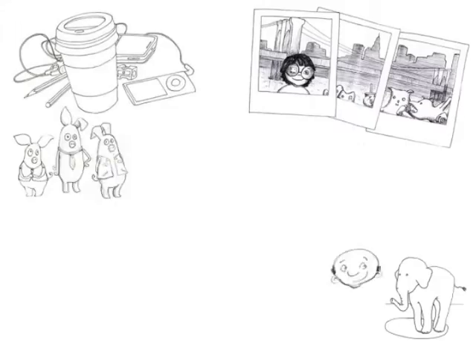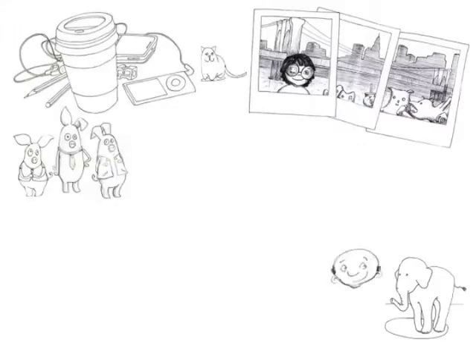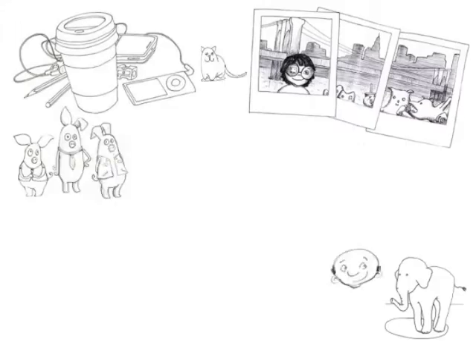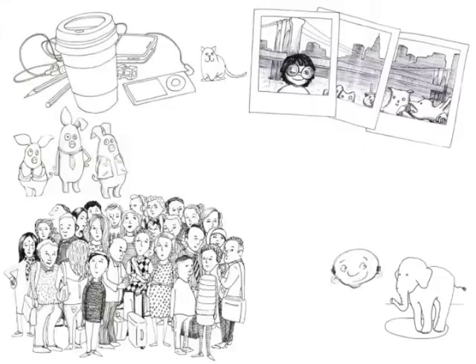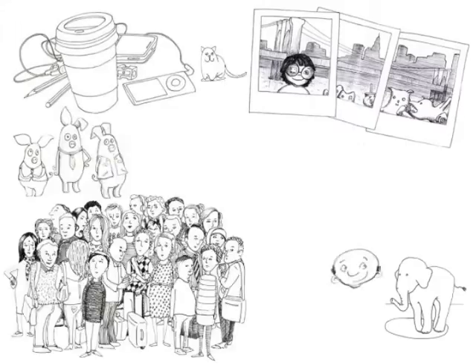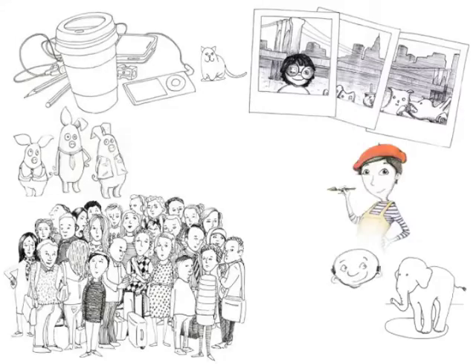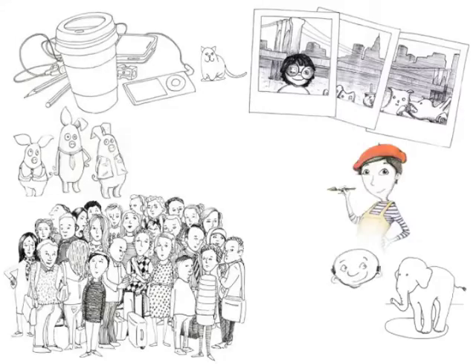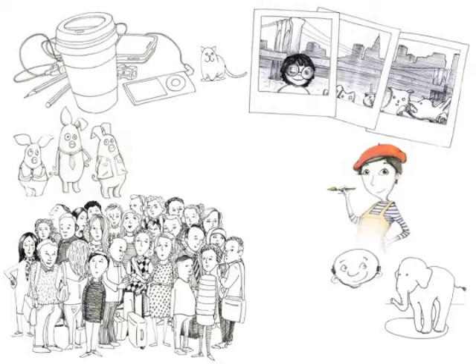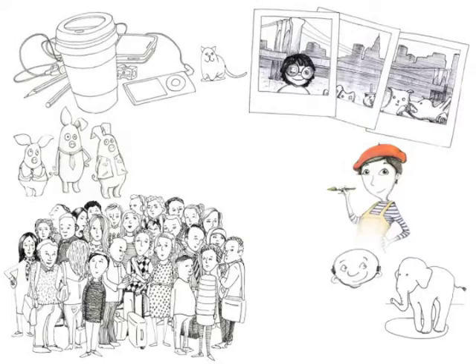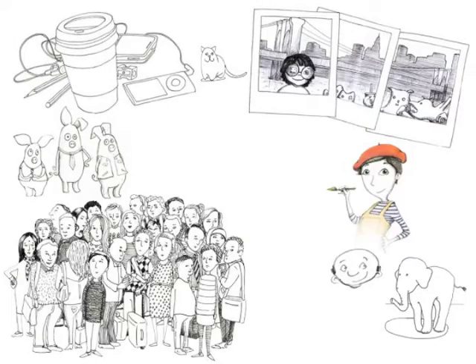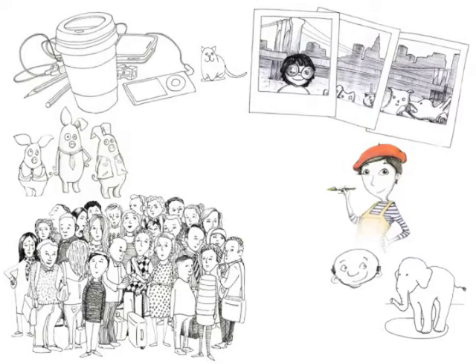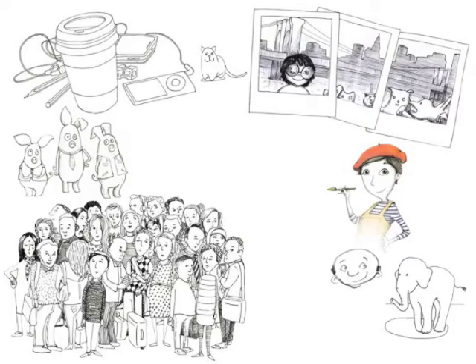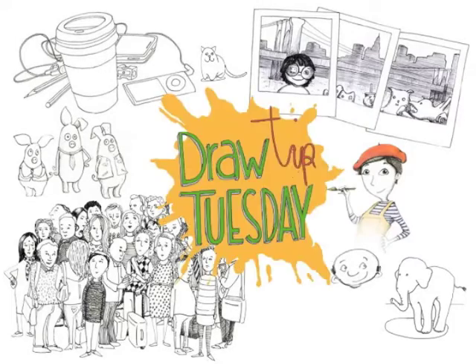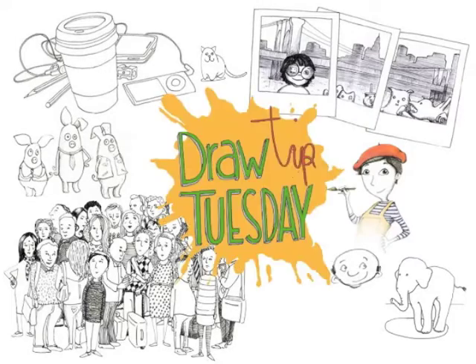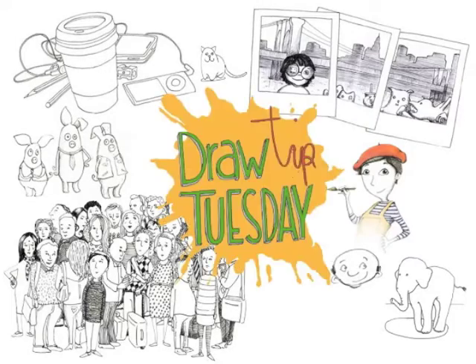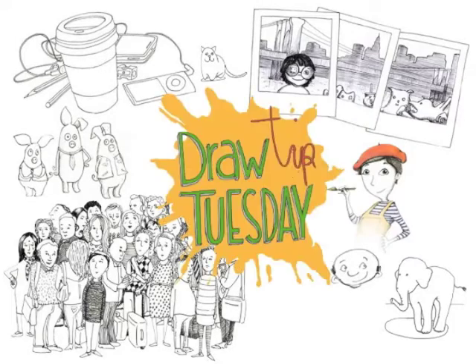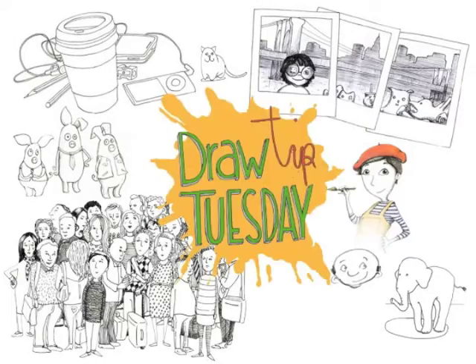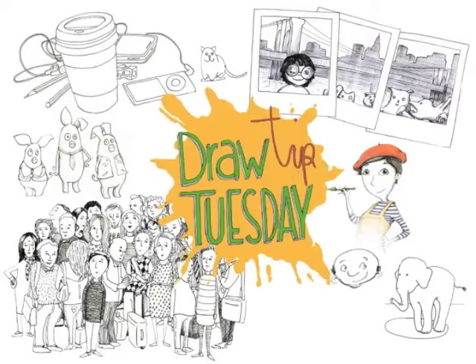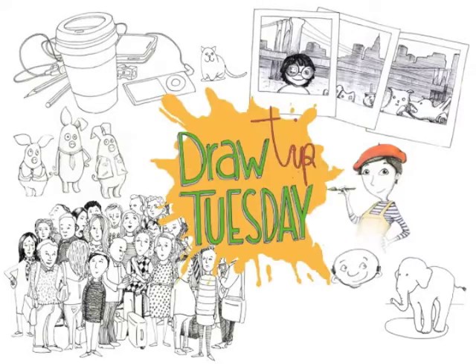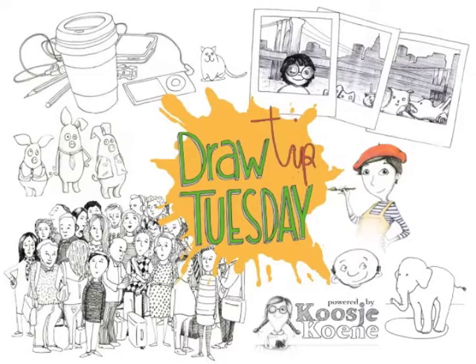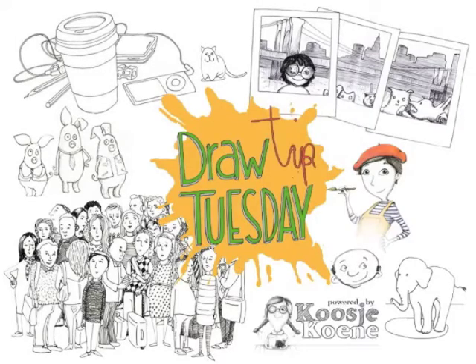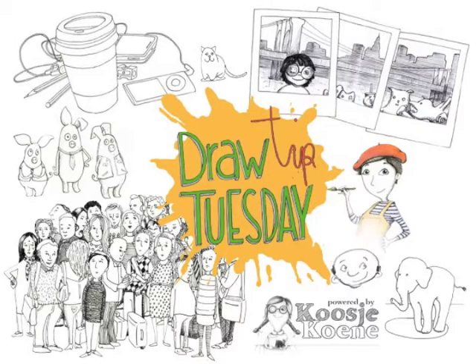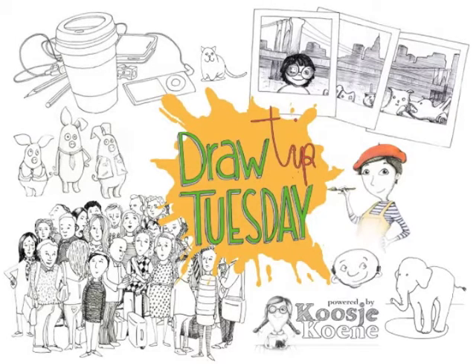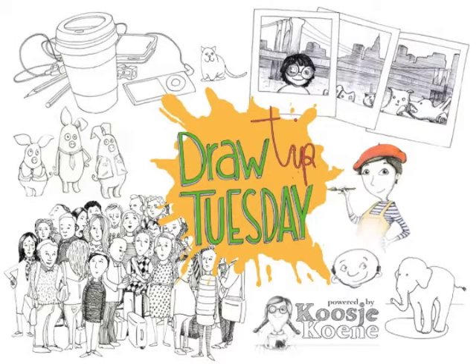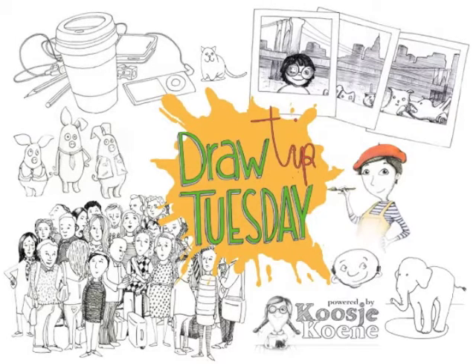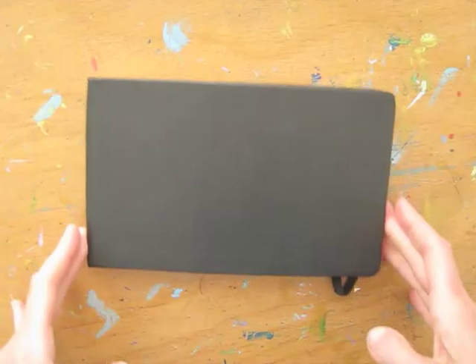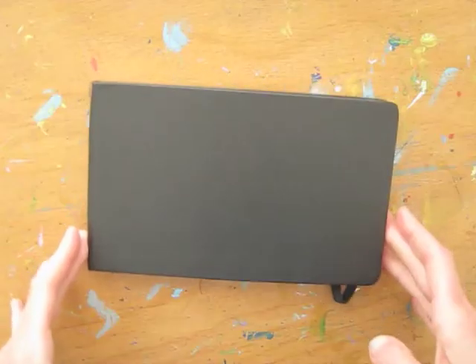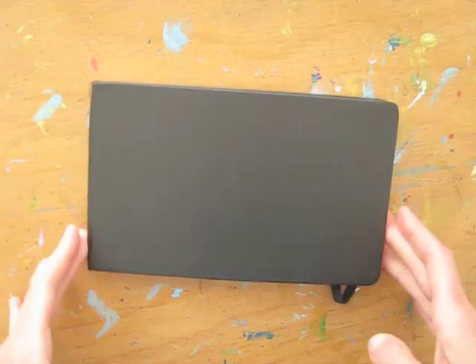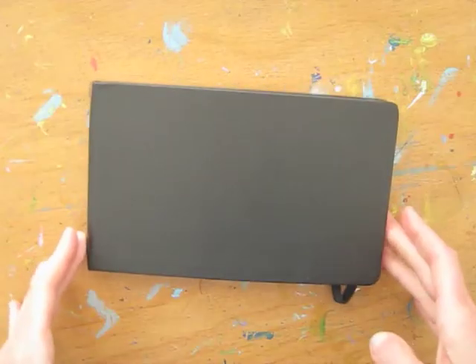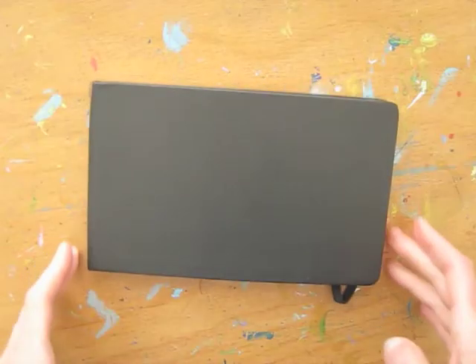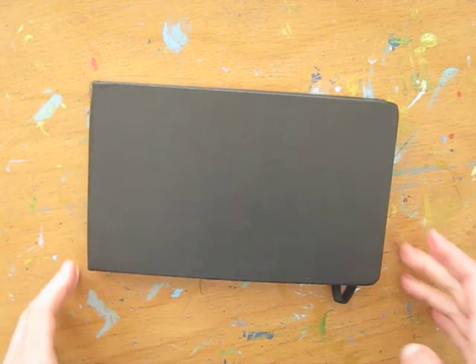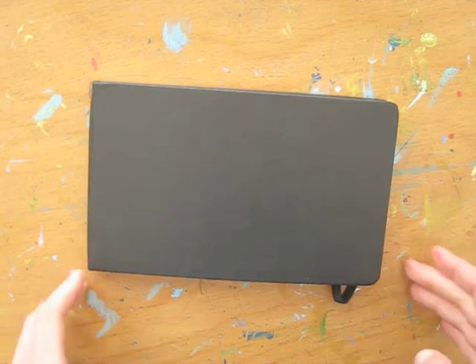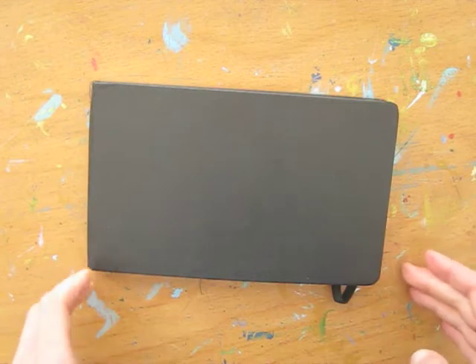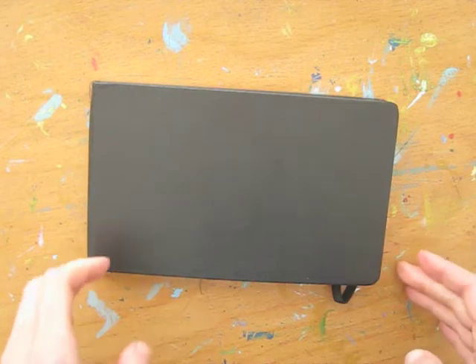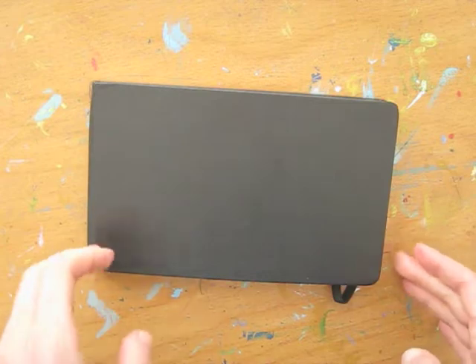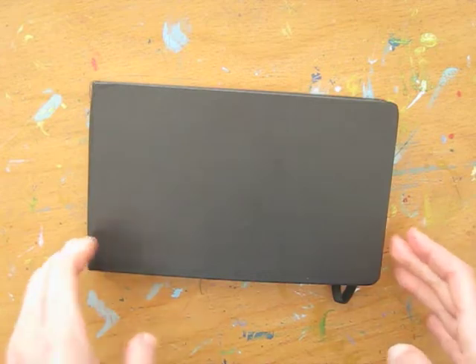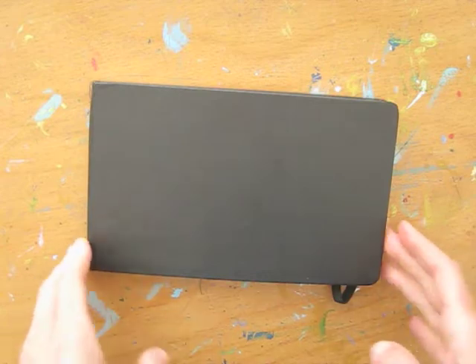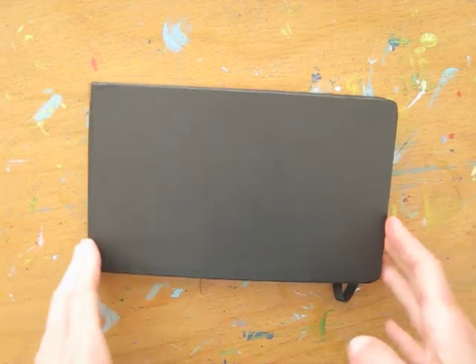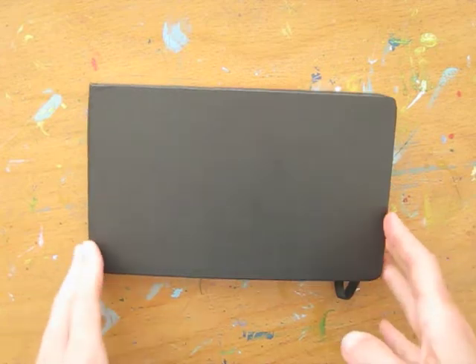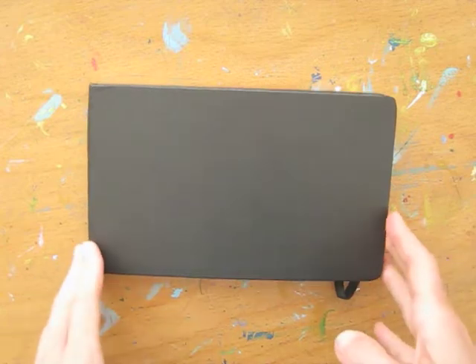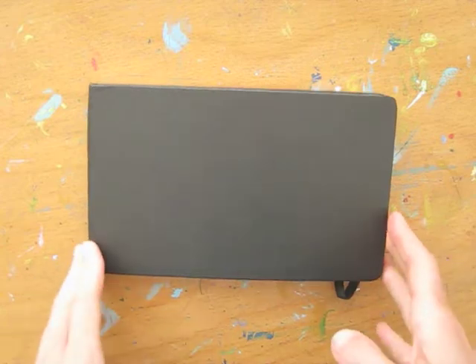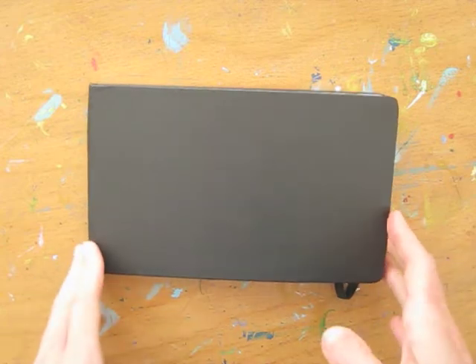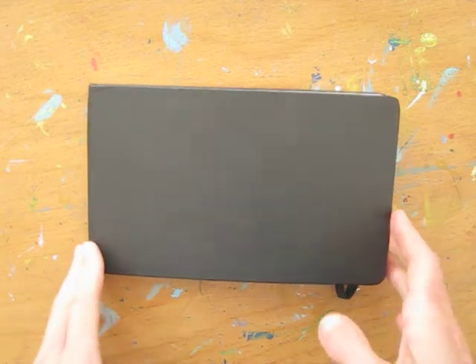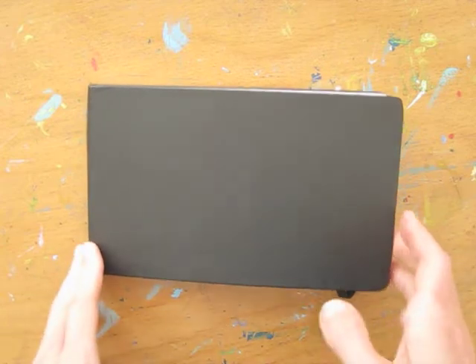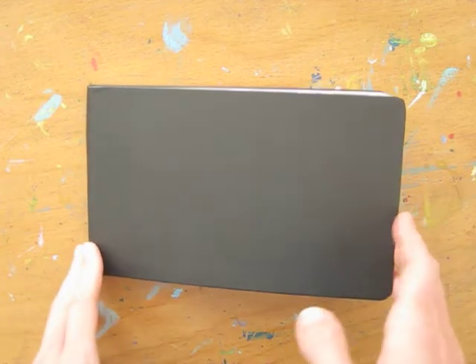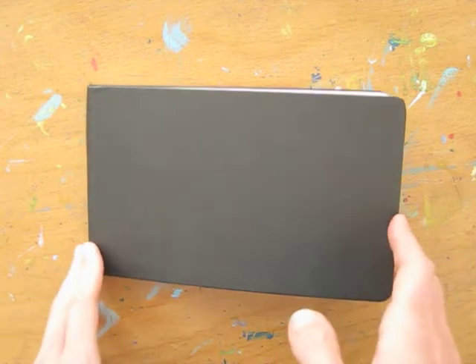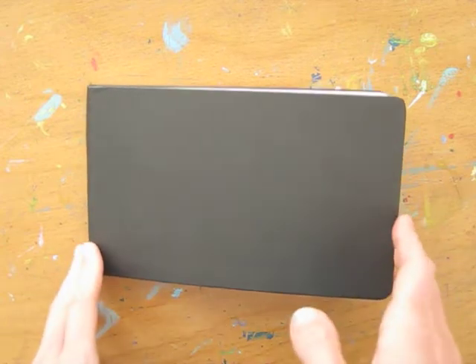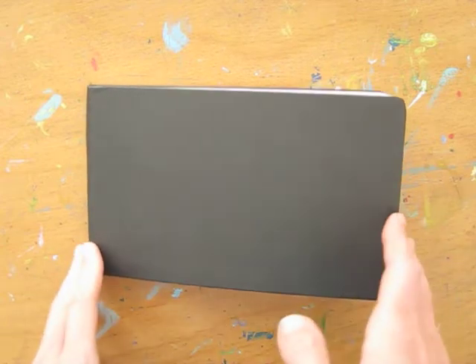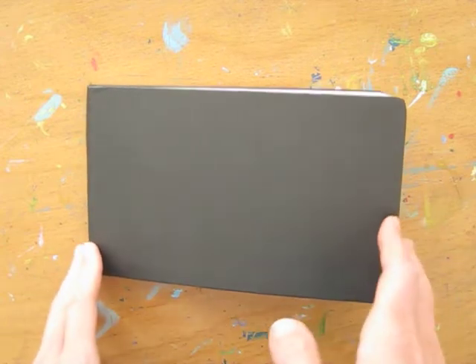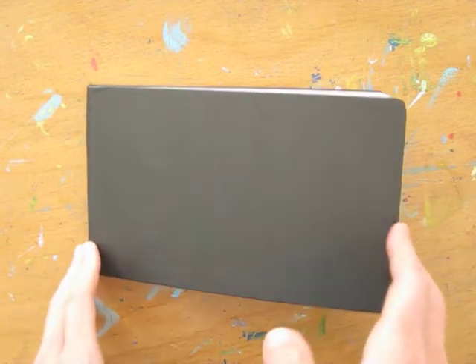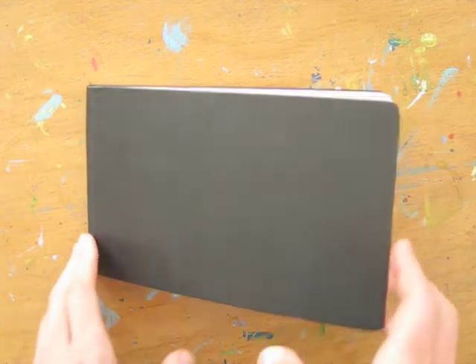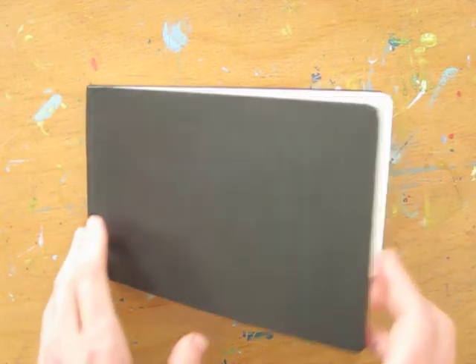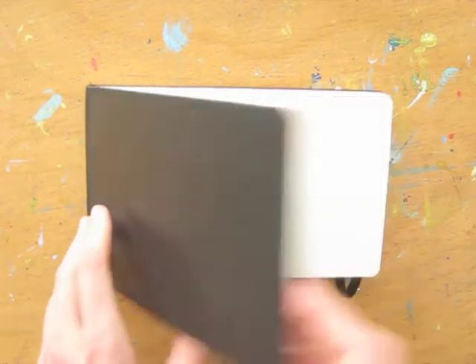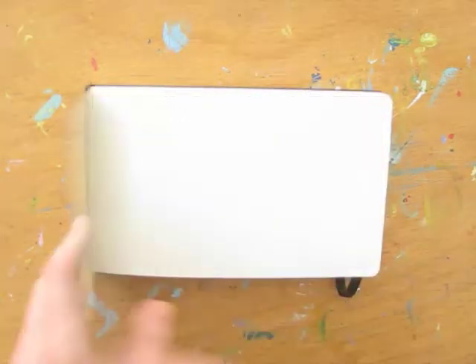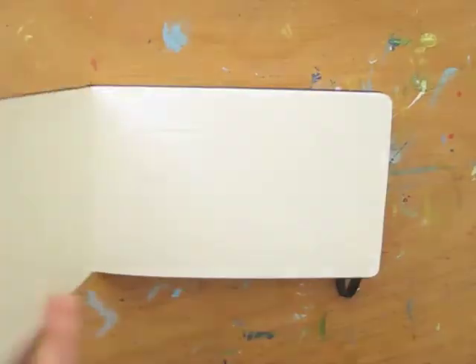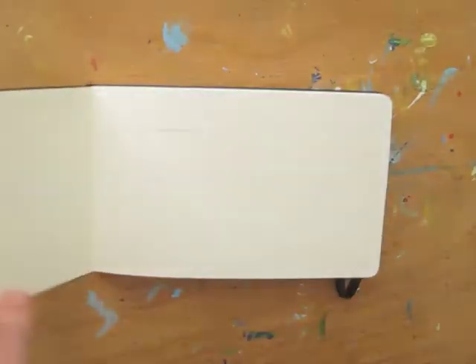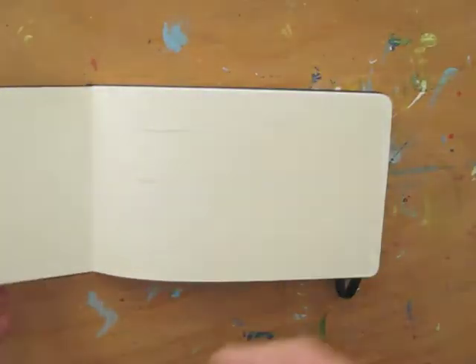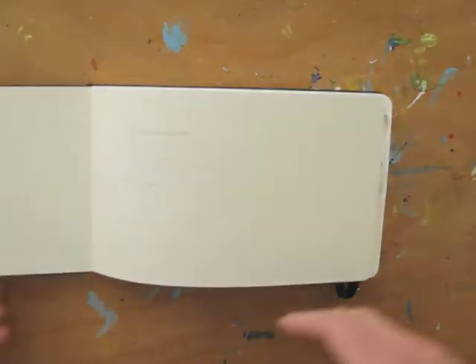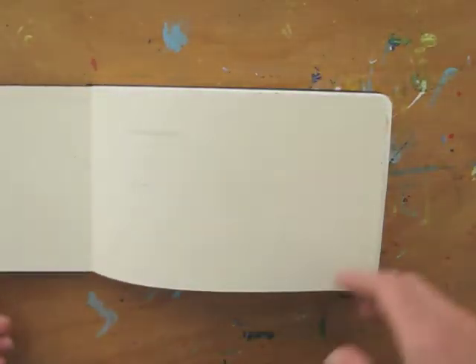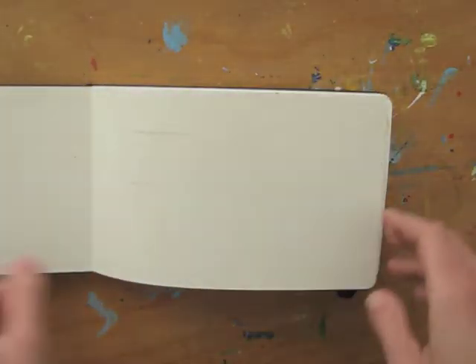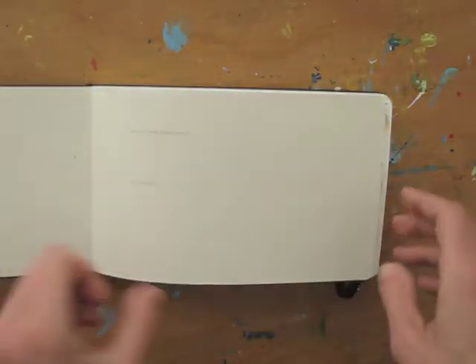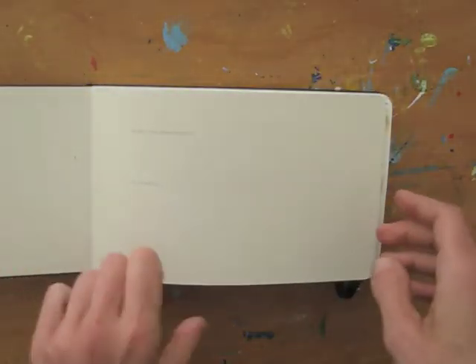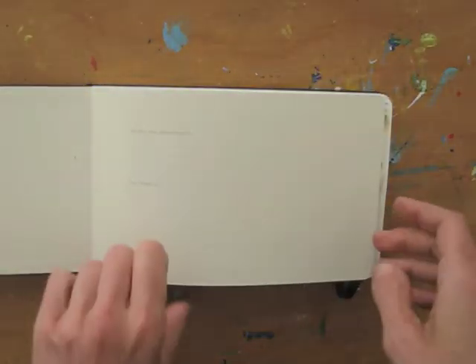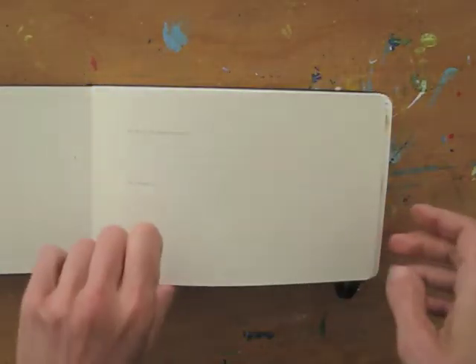Welcome to Draw Tip Tuesday! This is my journal — it's a Moleskine with watercolor paper in it.